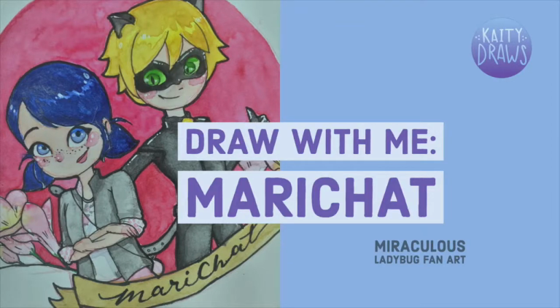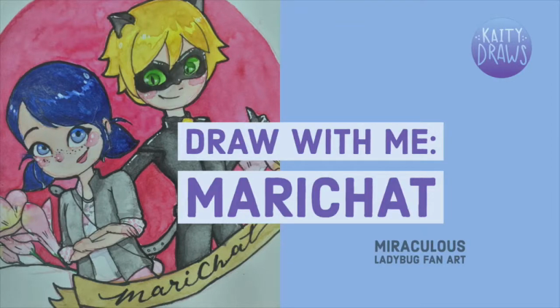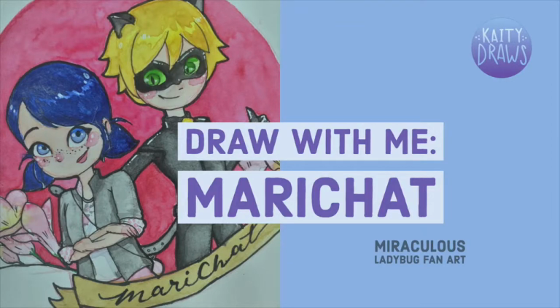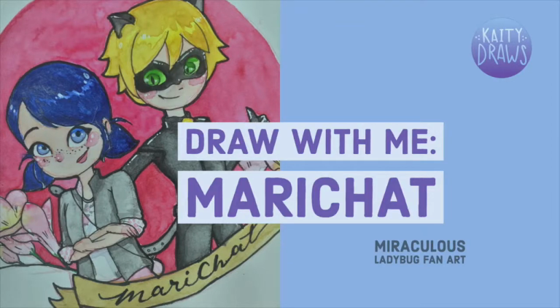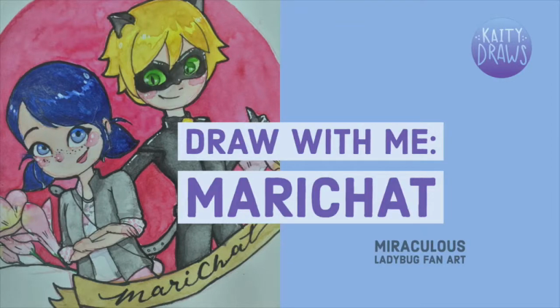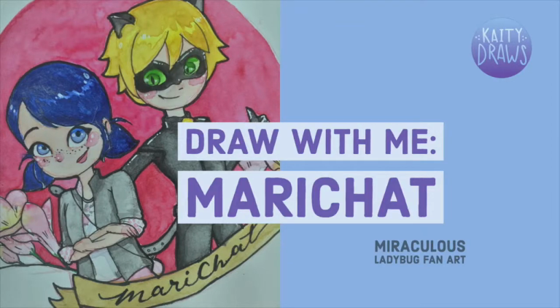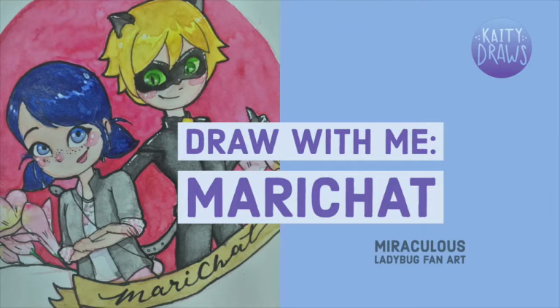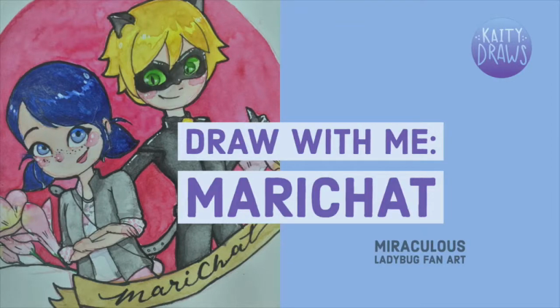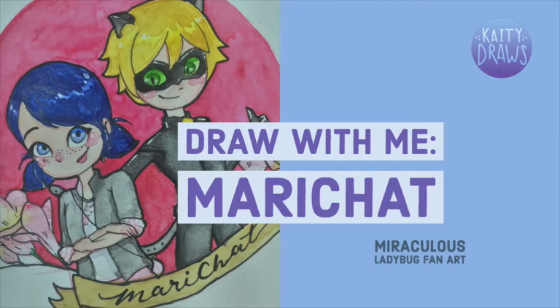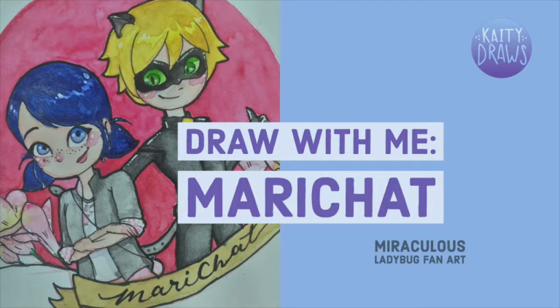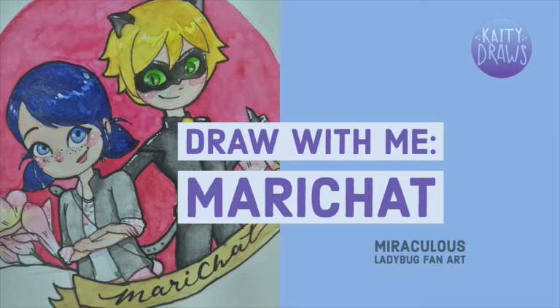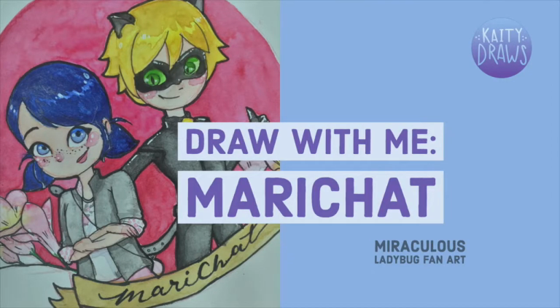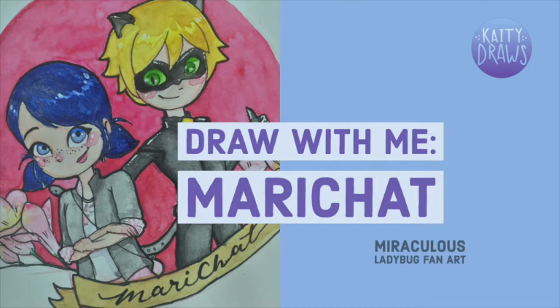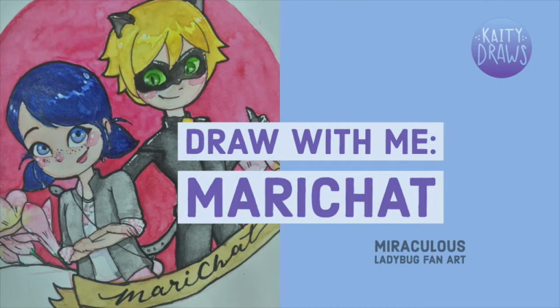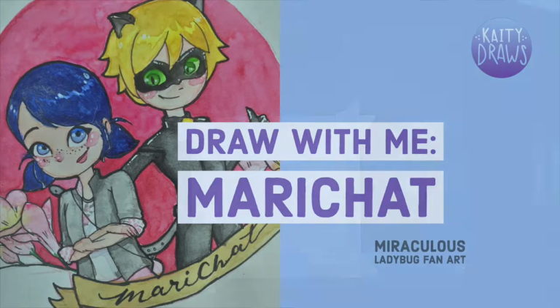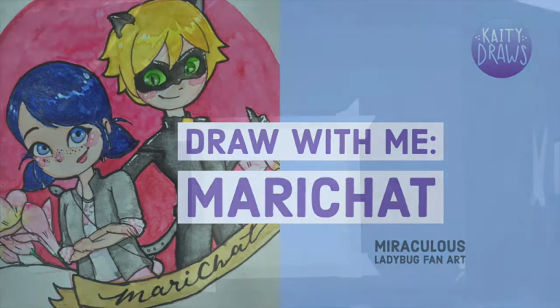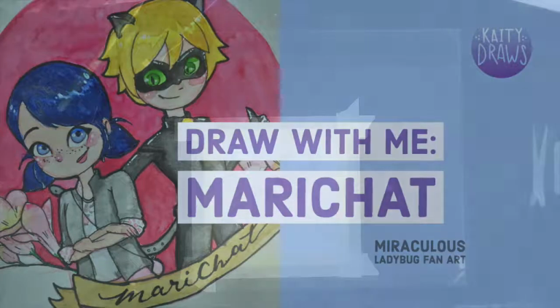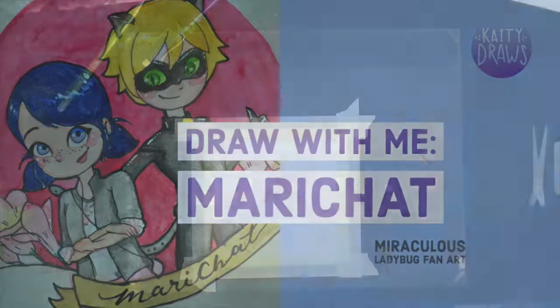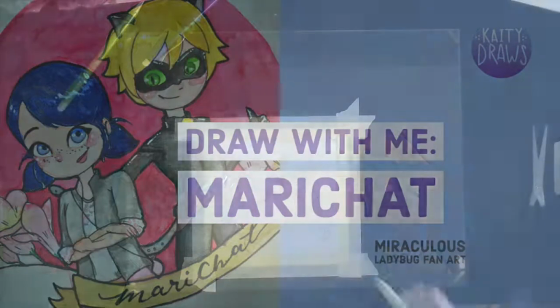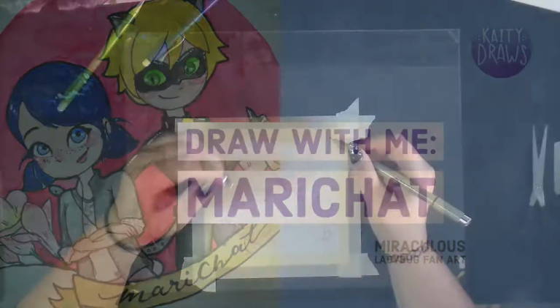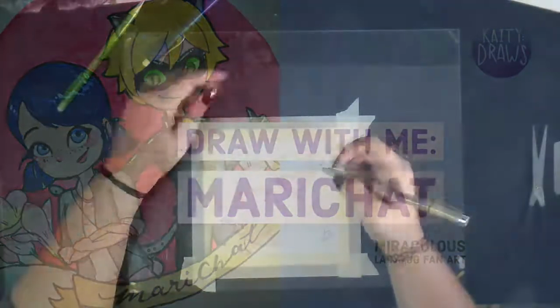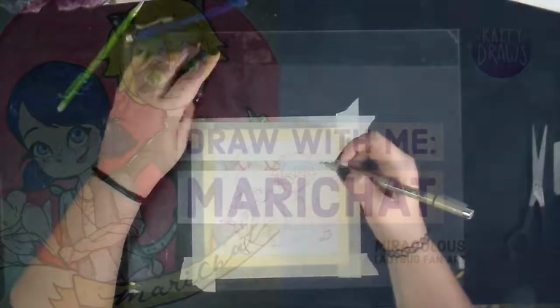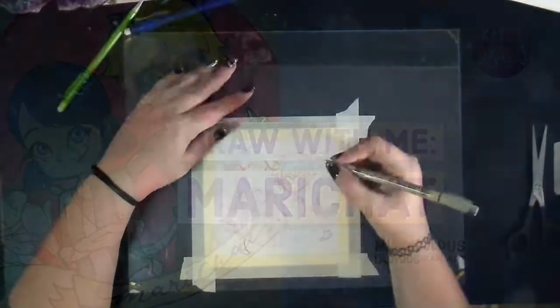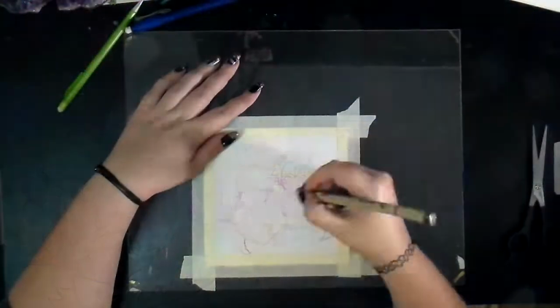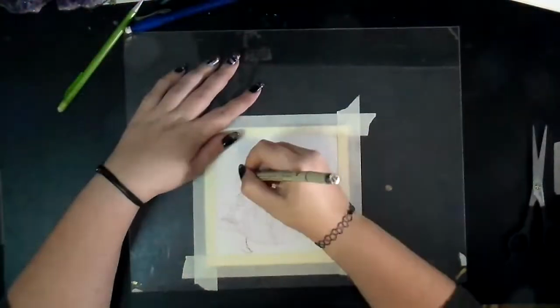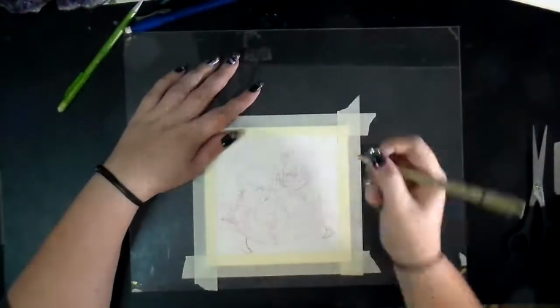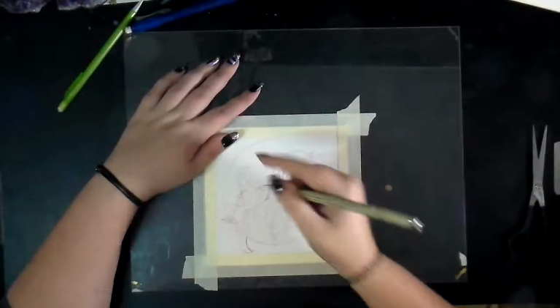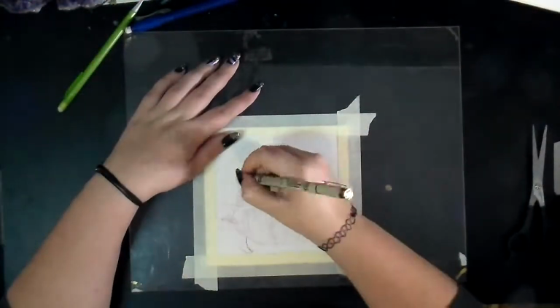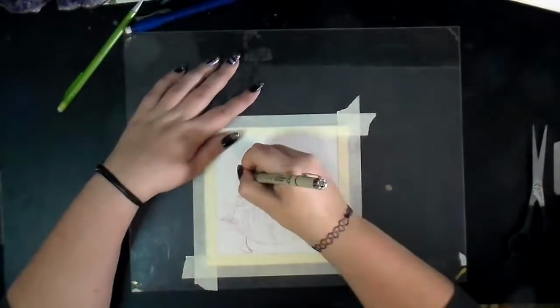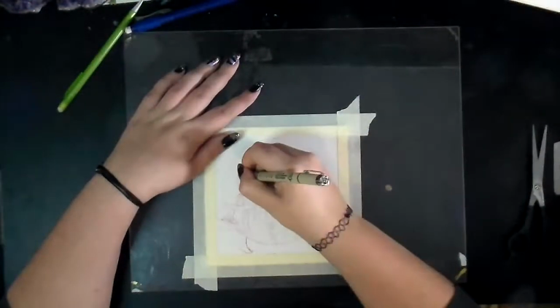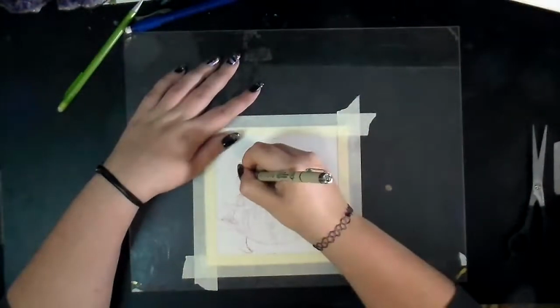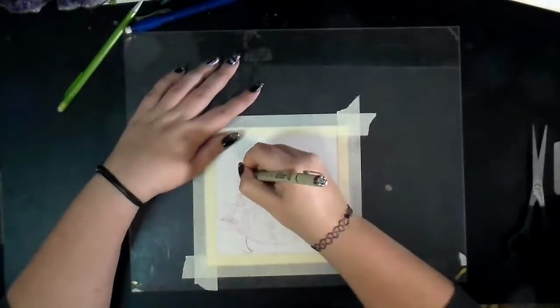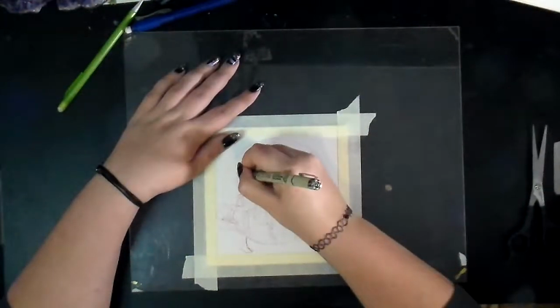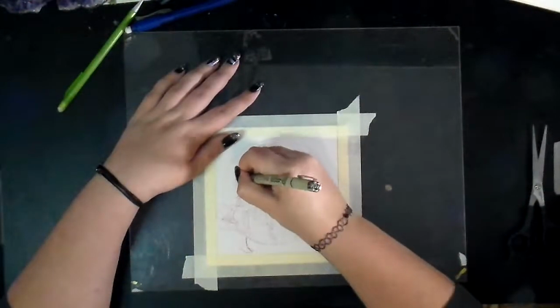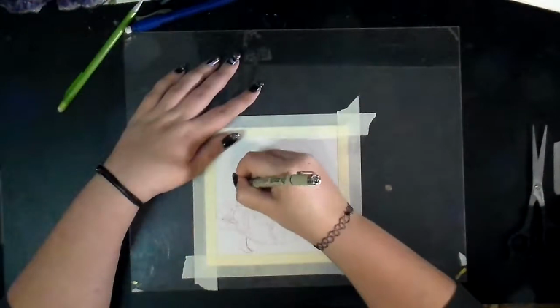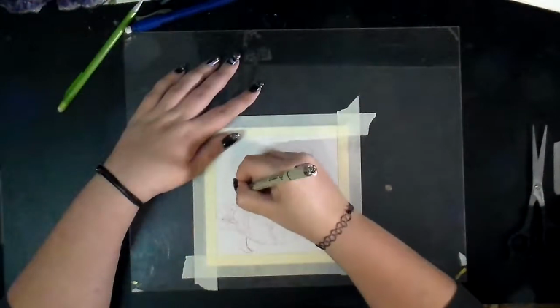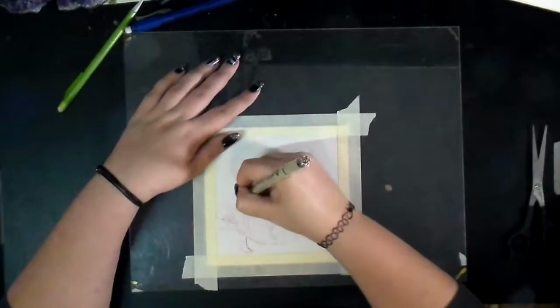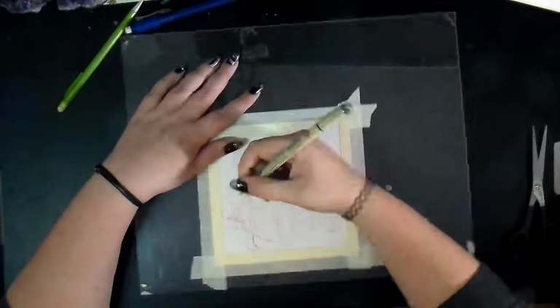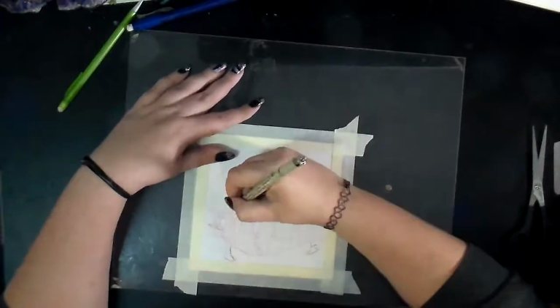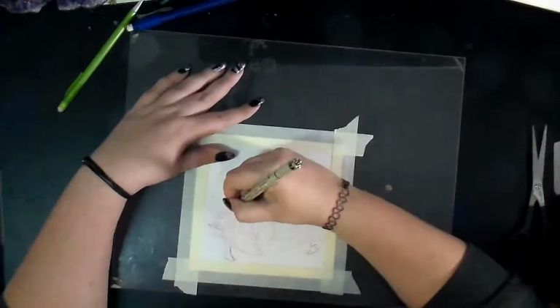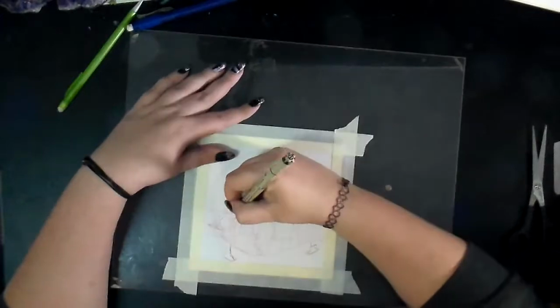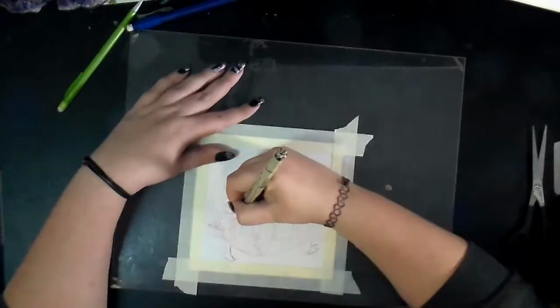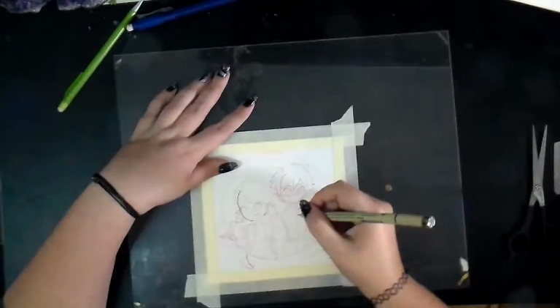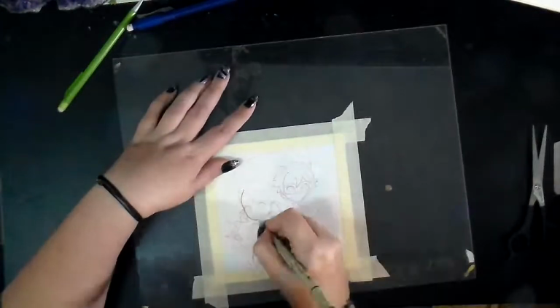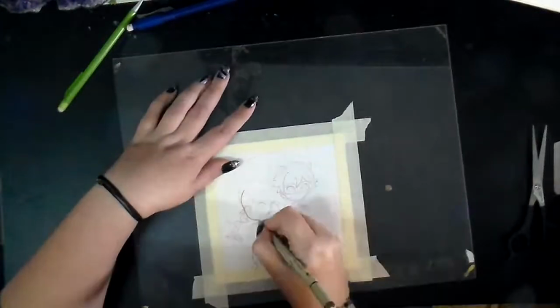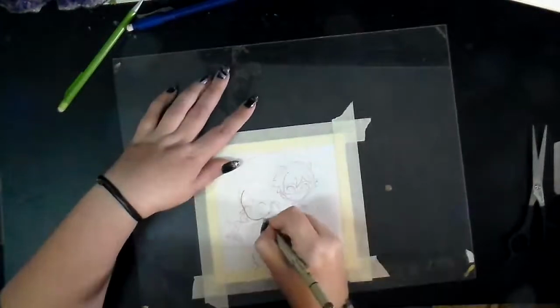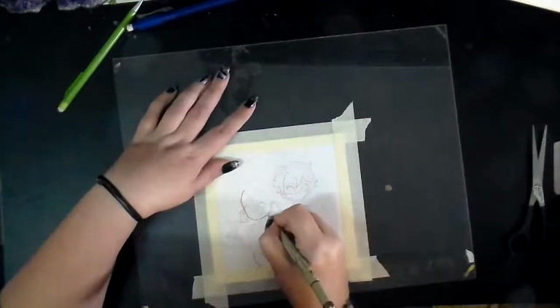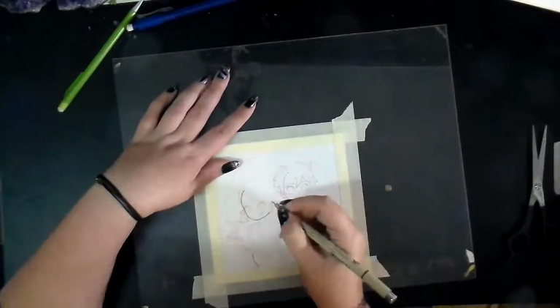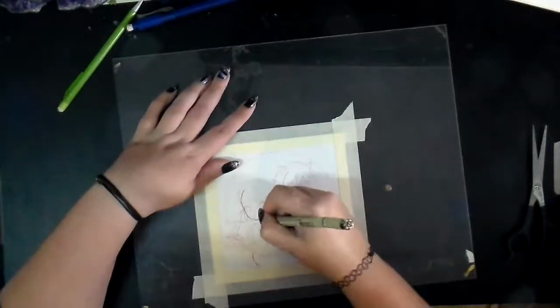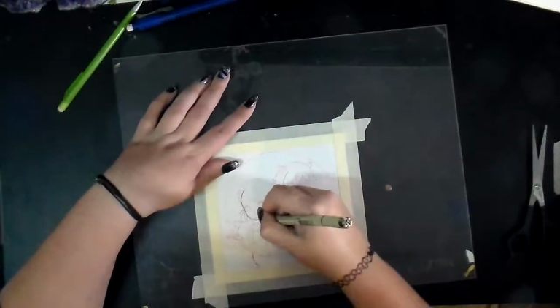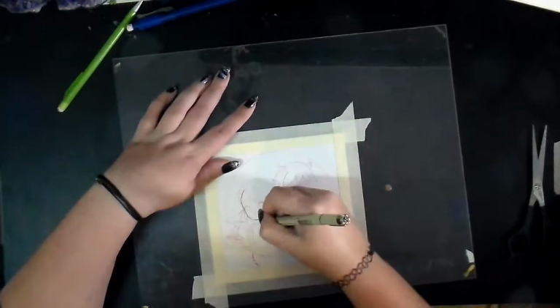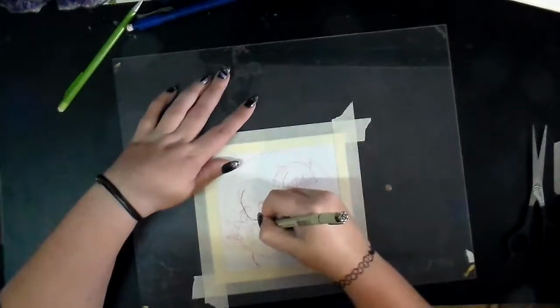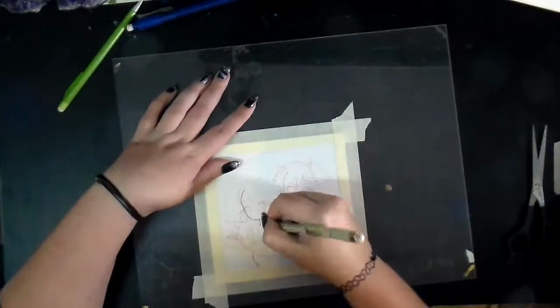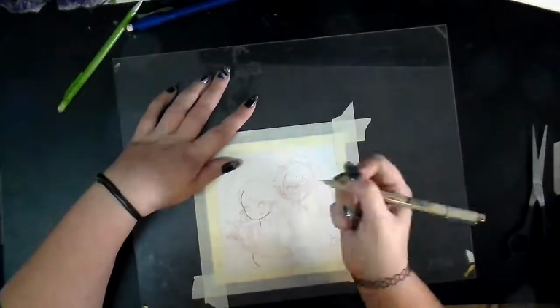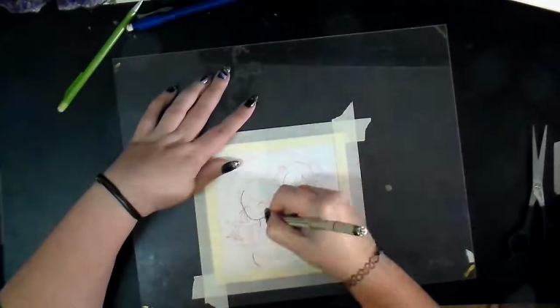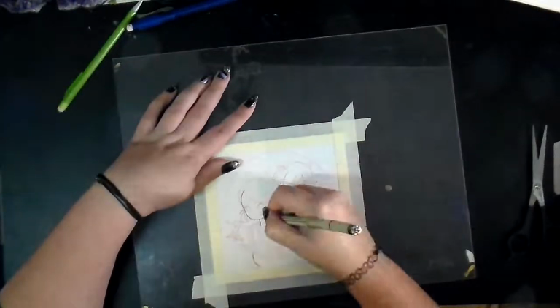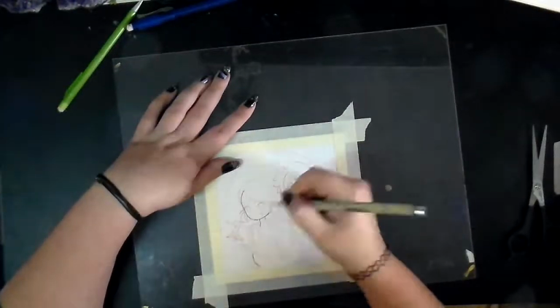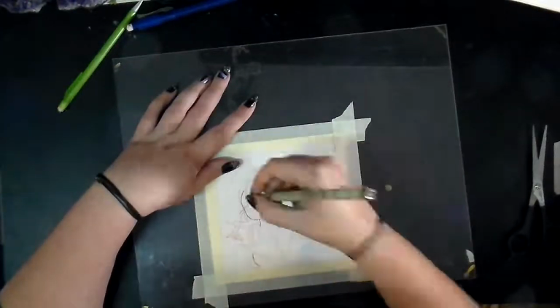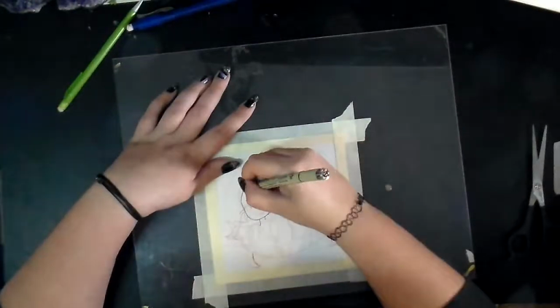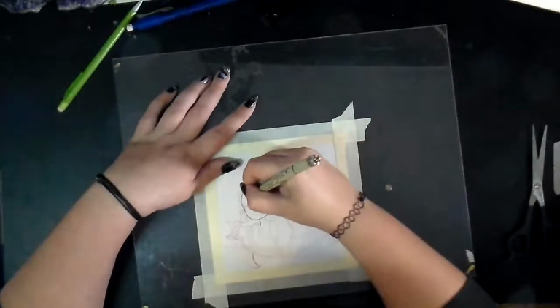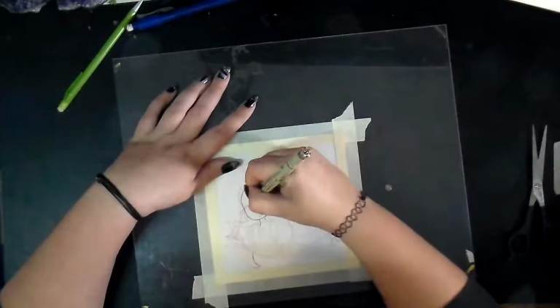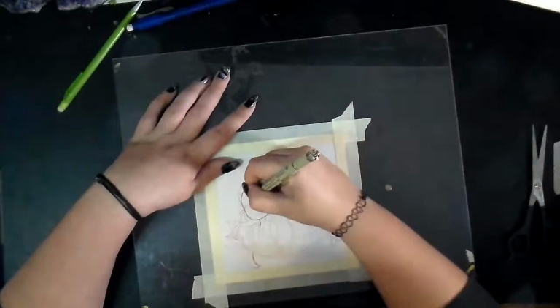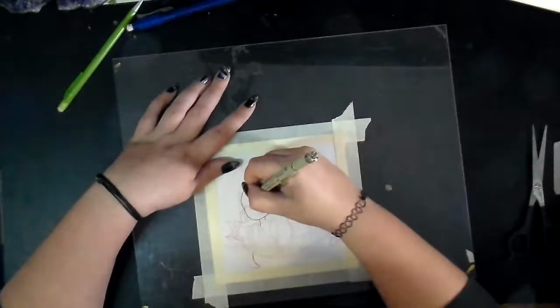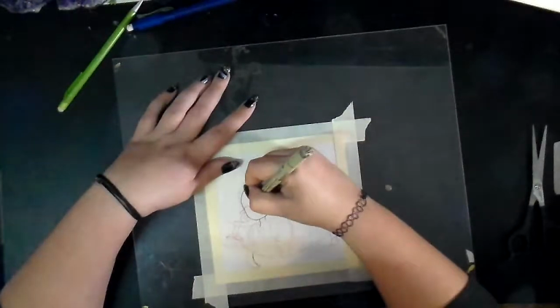Hi friends! Welcome to Katie Draws, my video art blog where I document my process and growth as an artist.